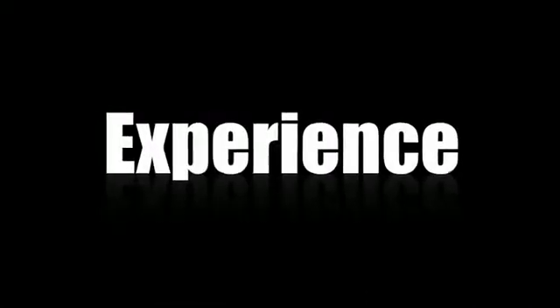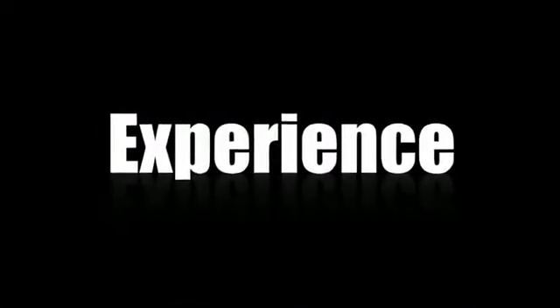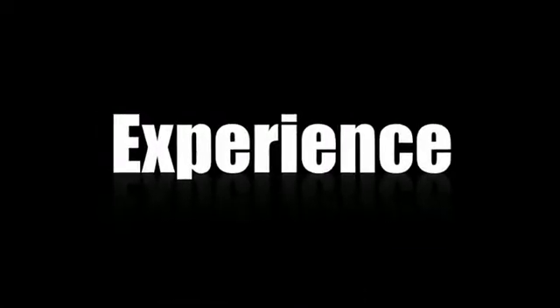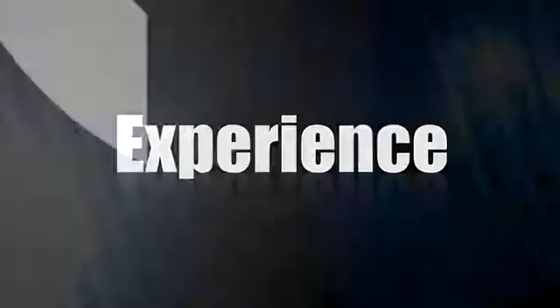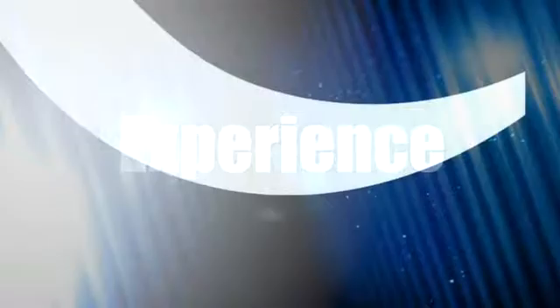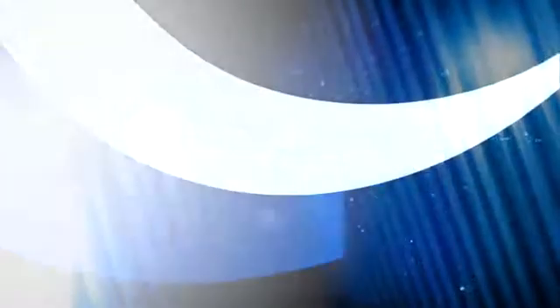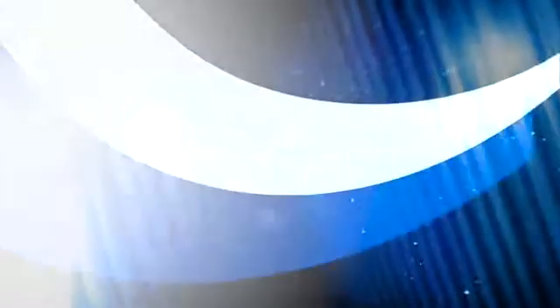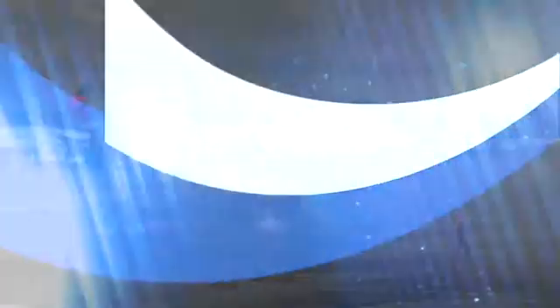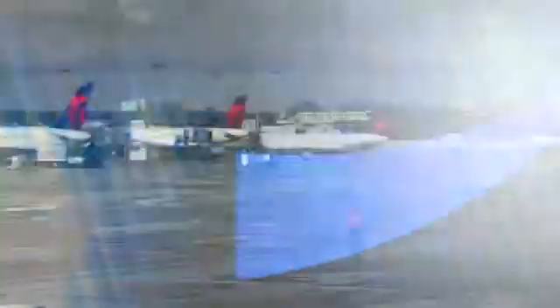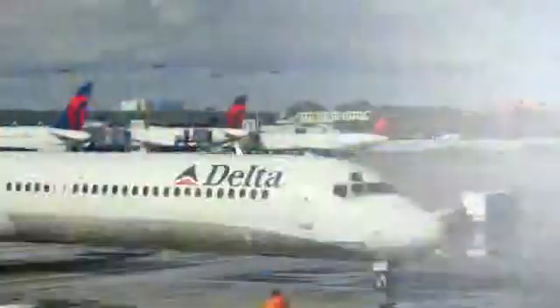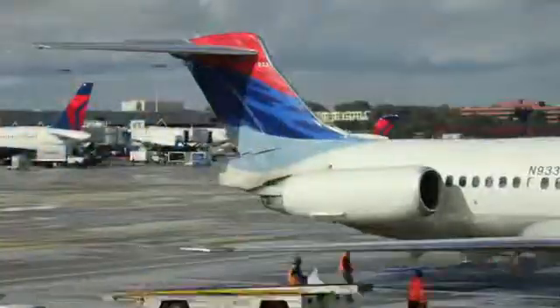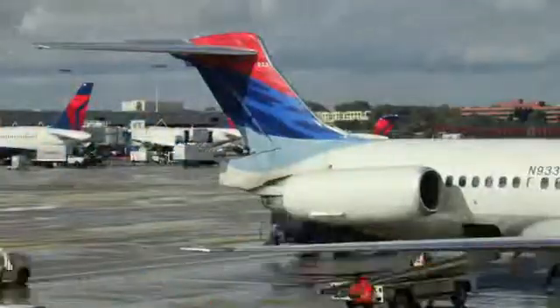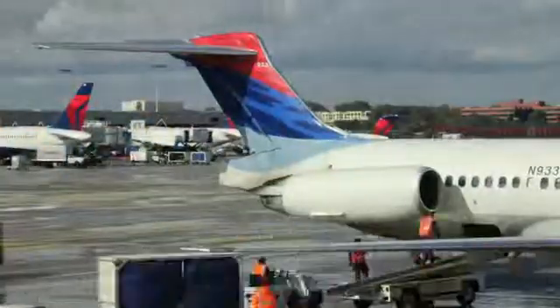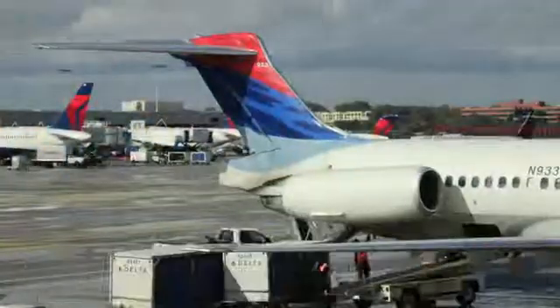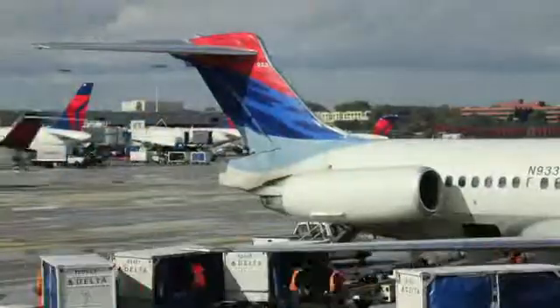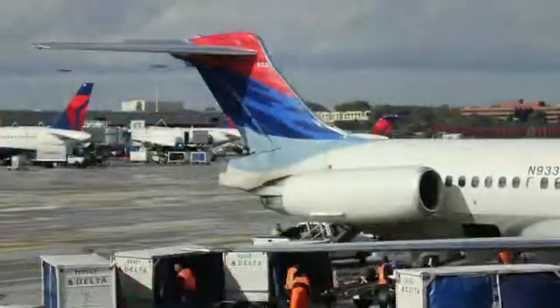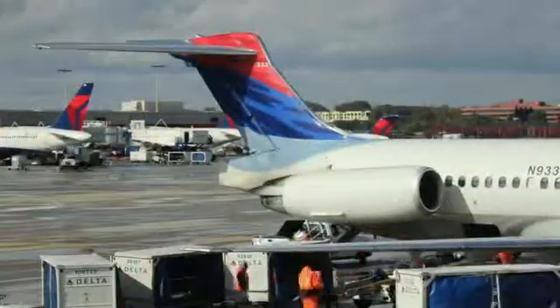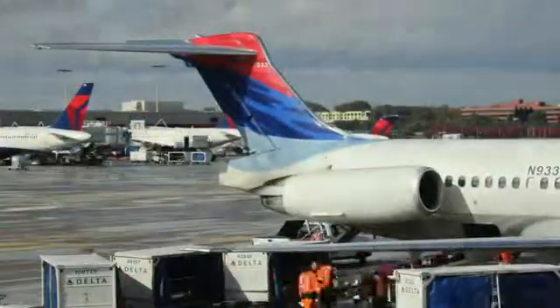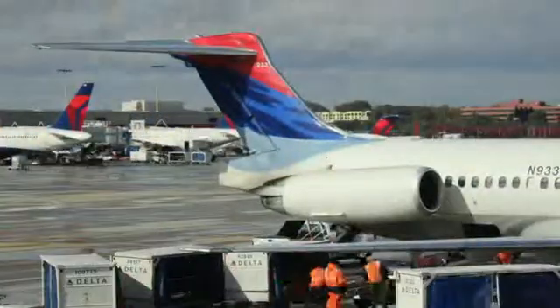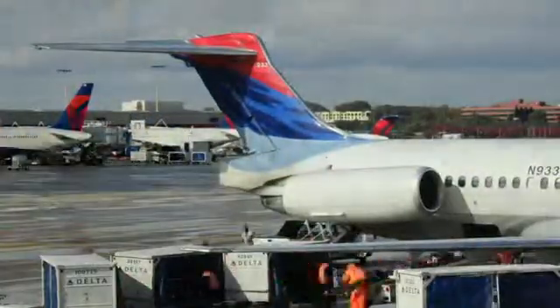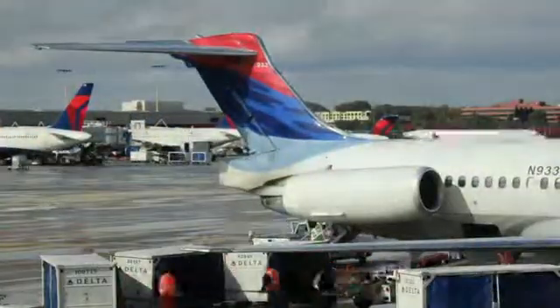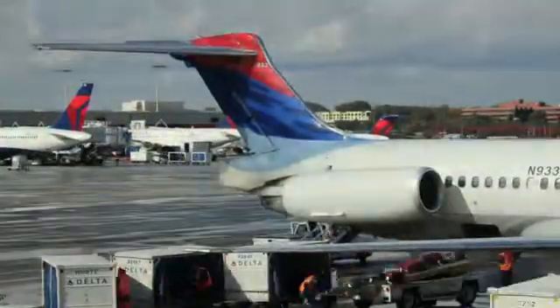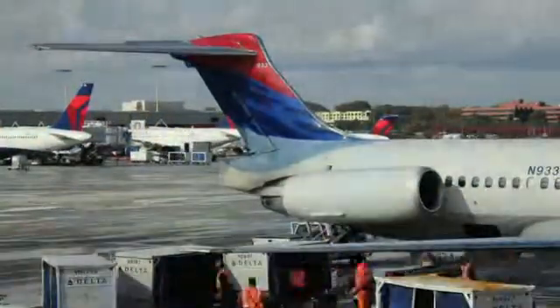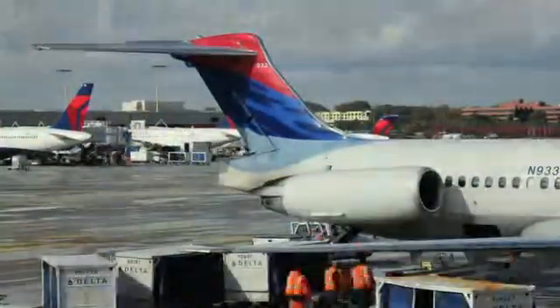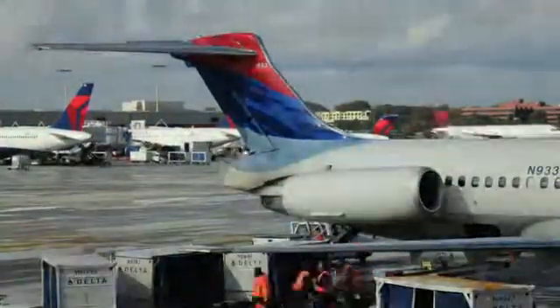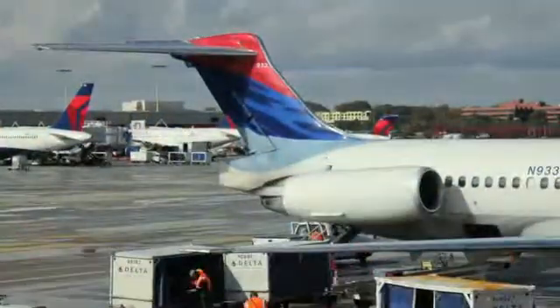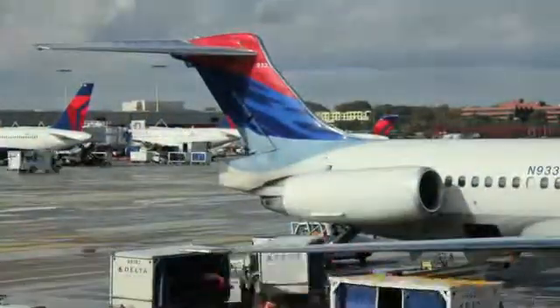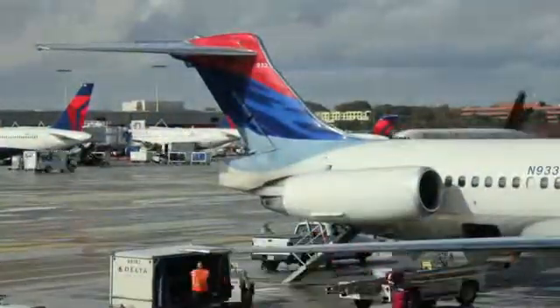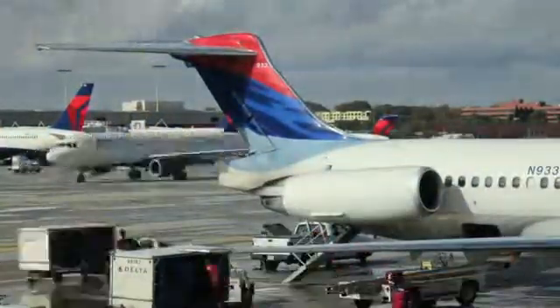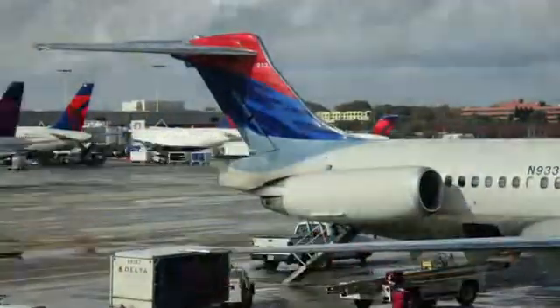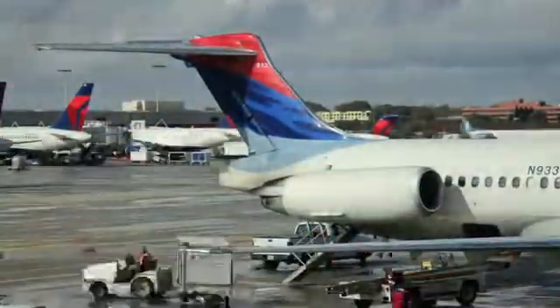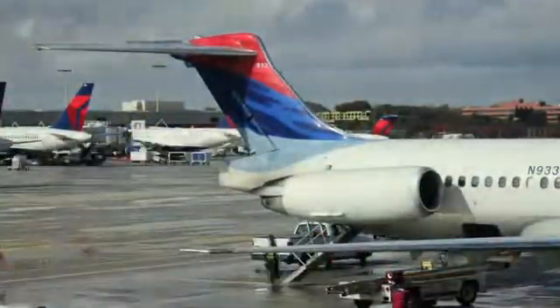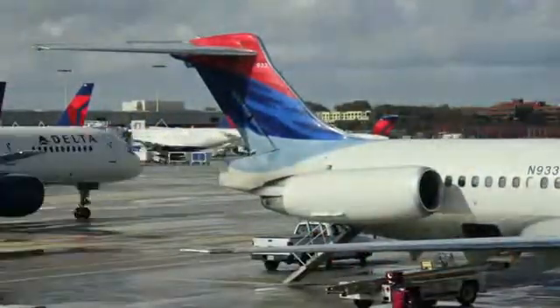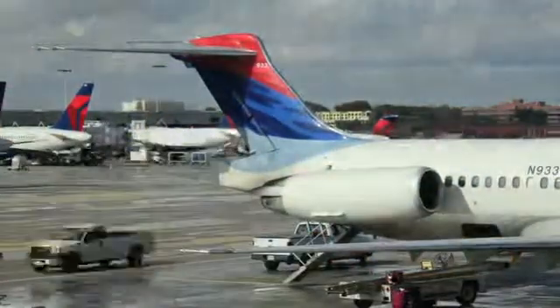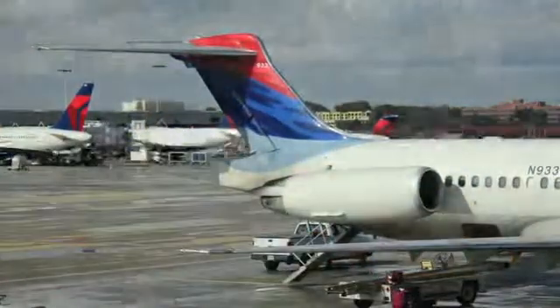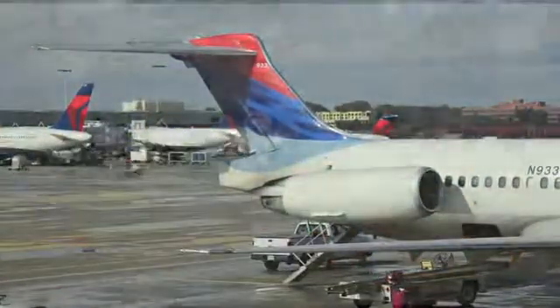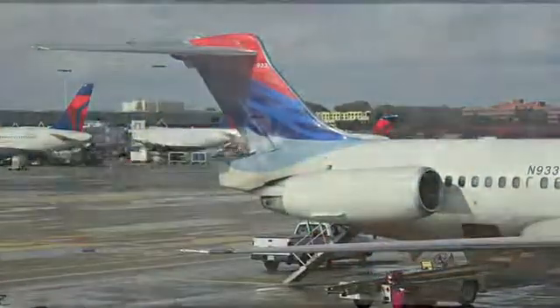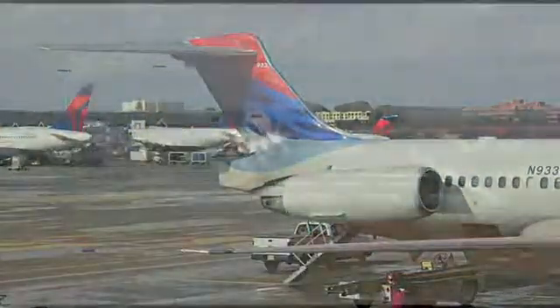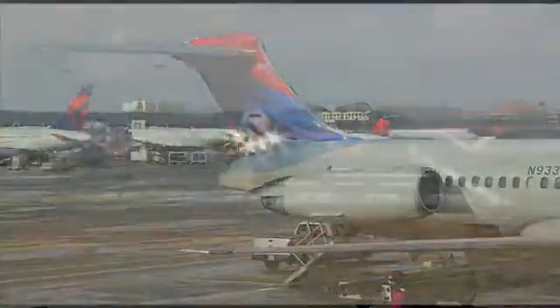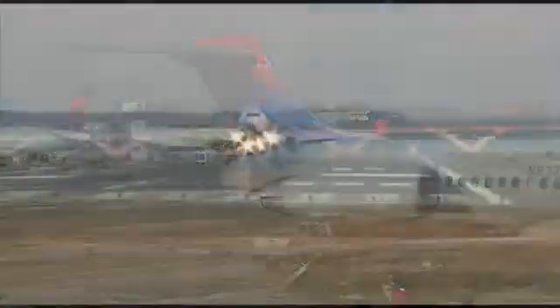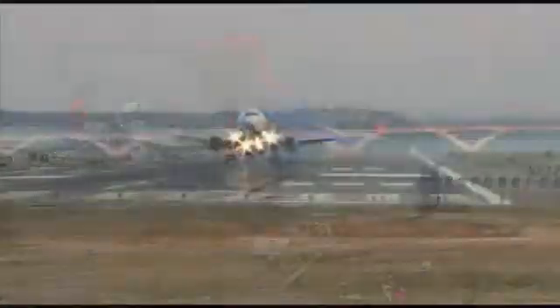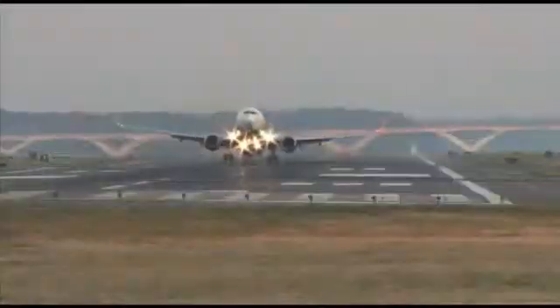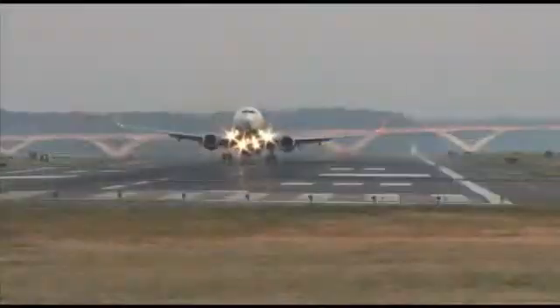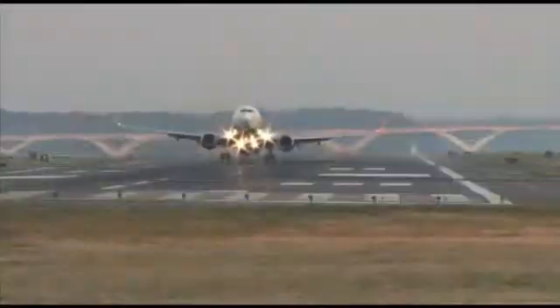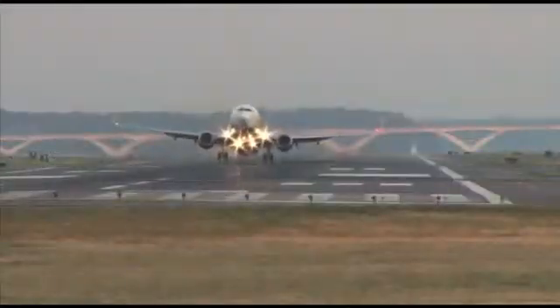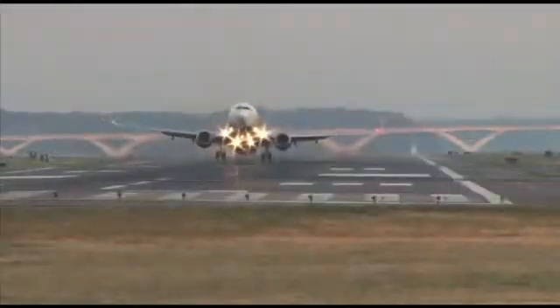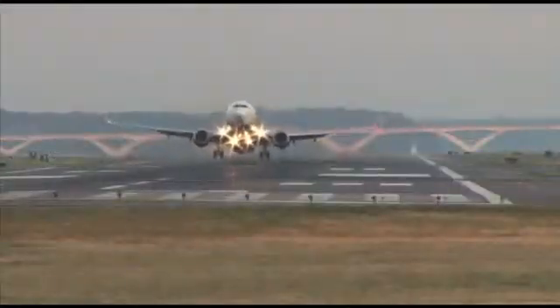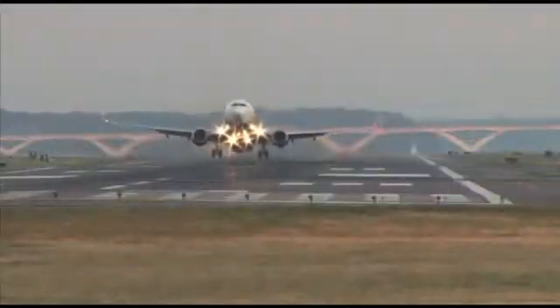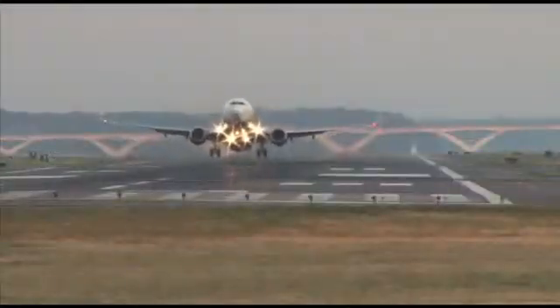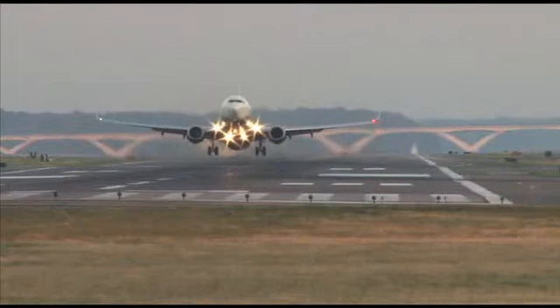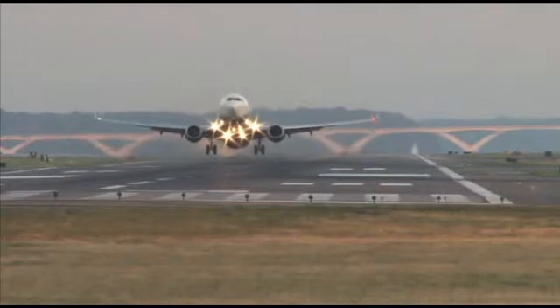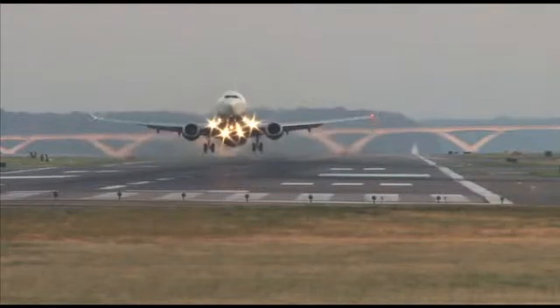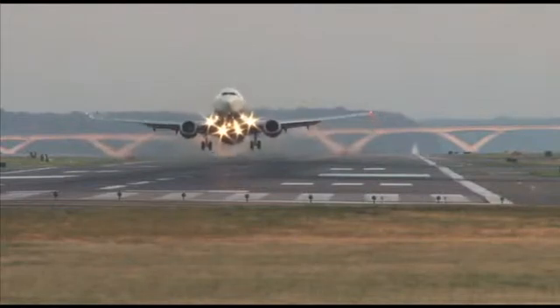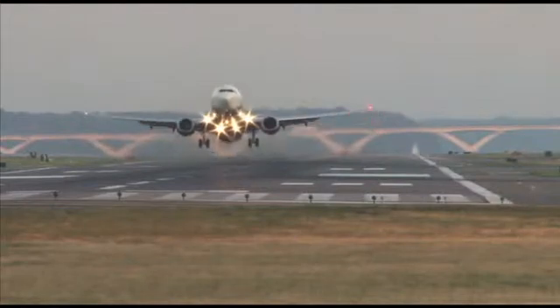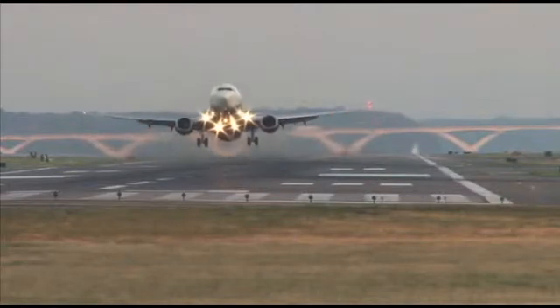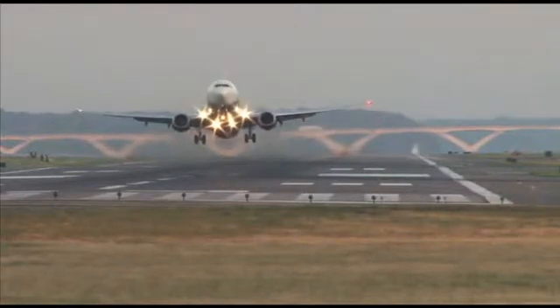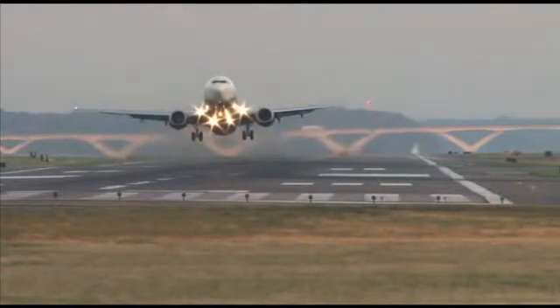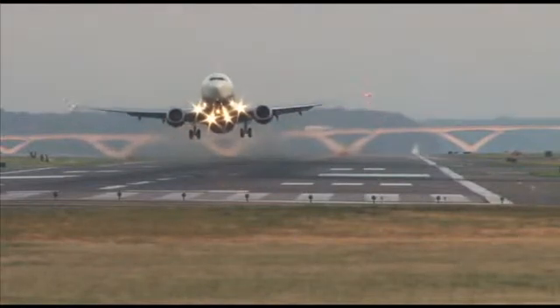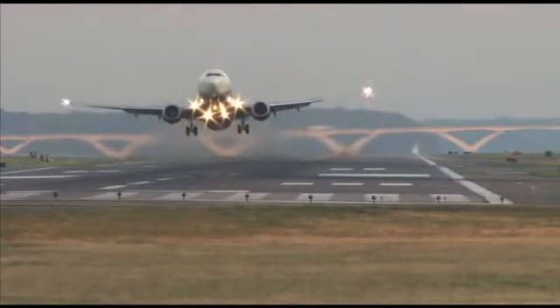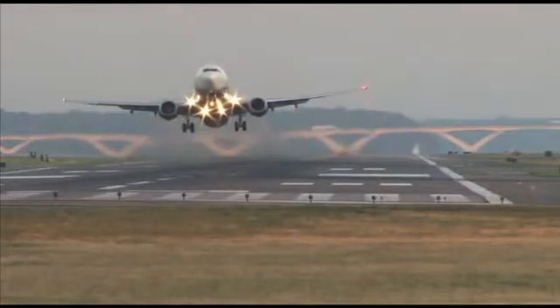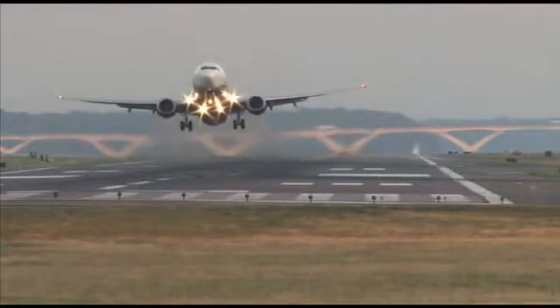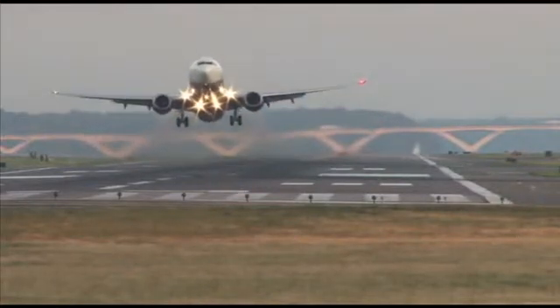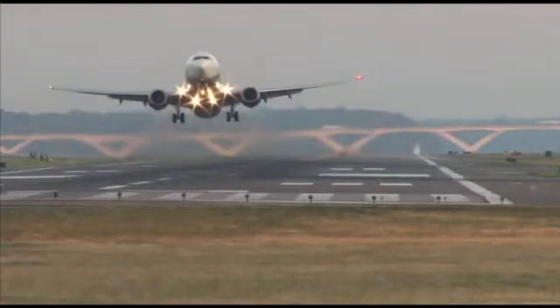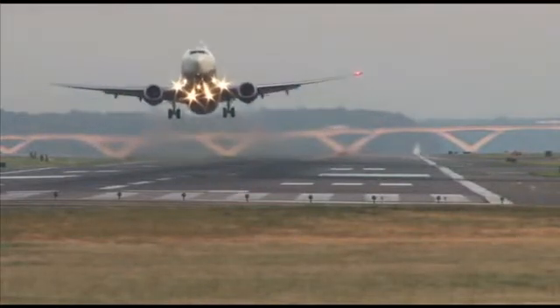Welcome to an airport — a complicated, complex system, just like a satellite.